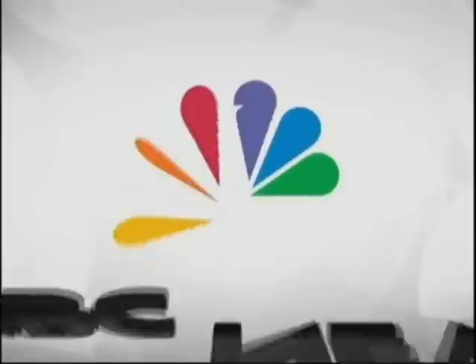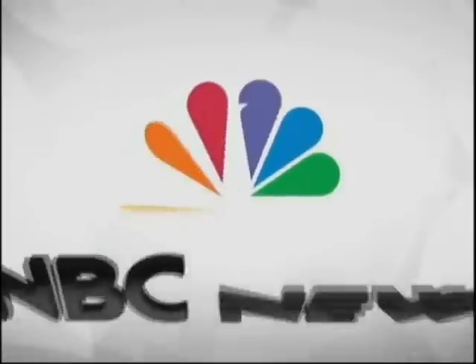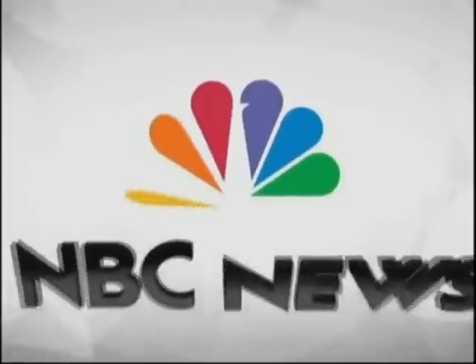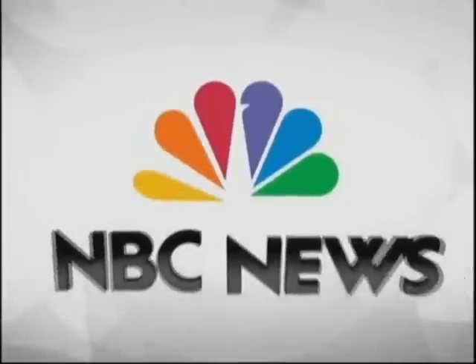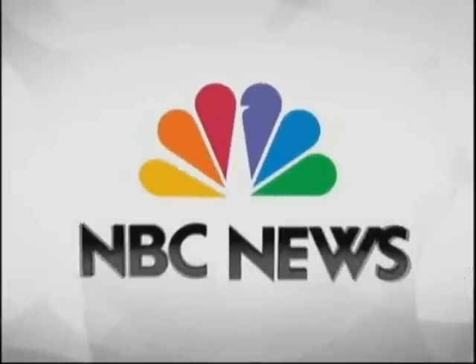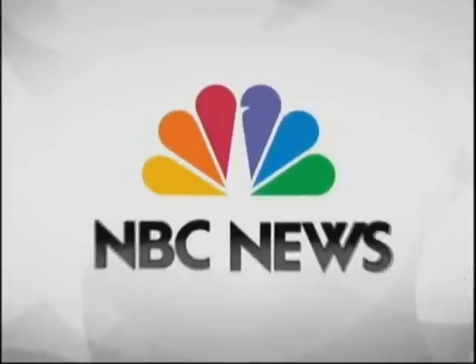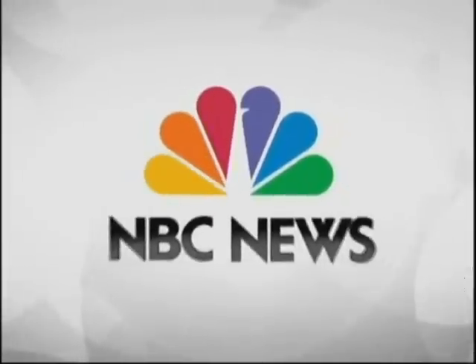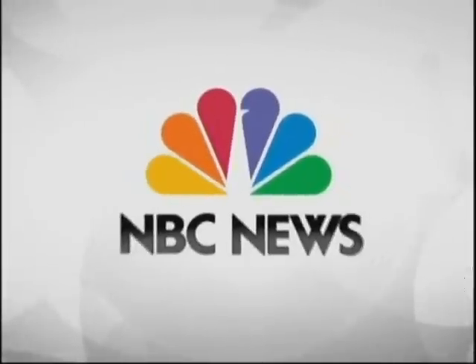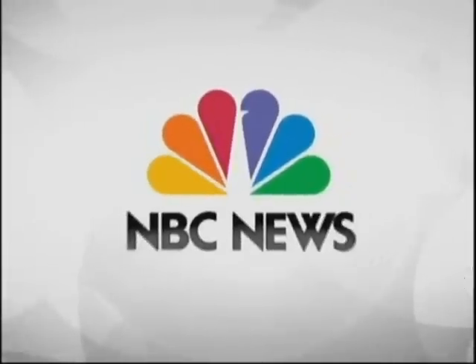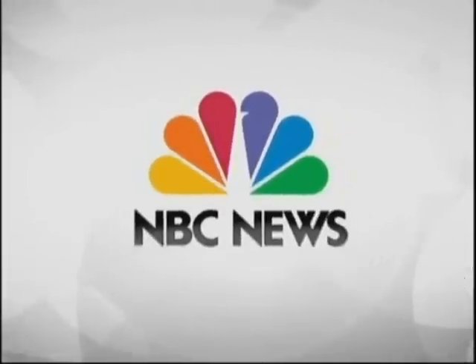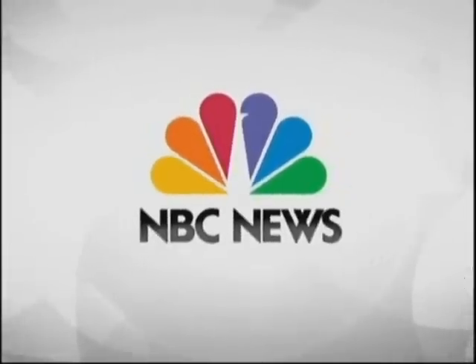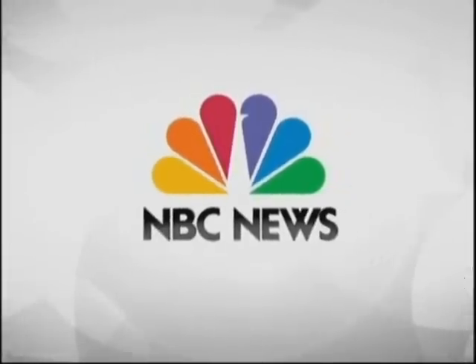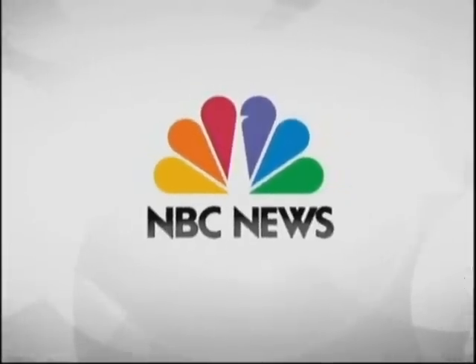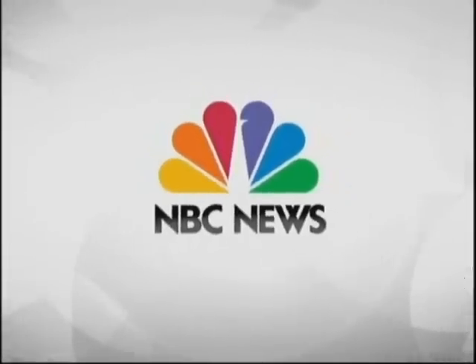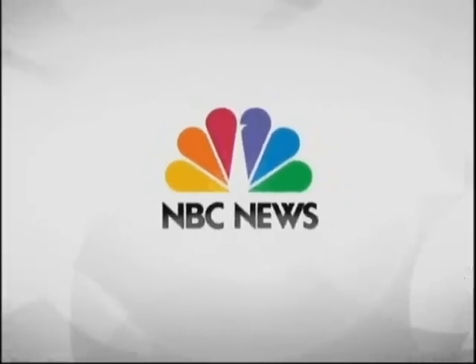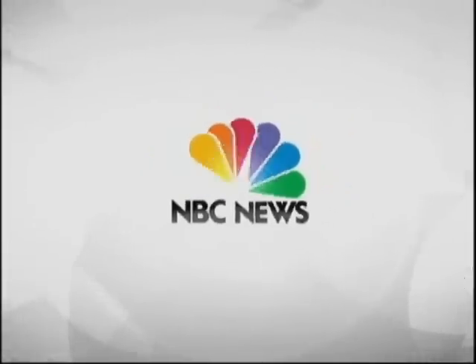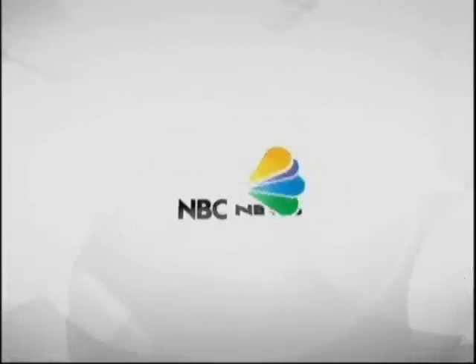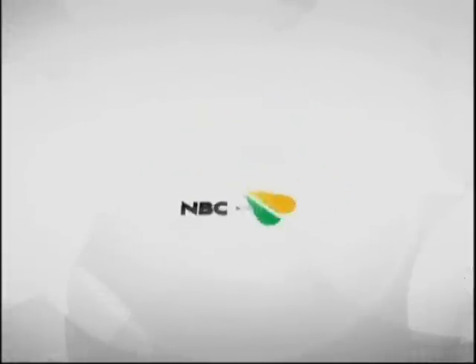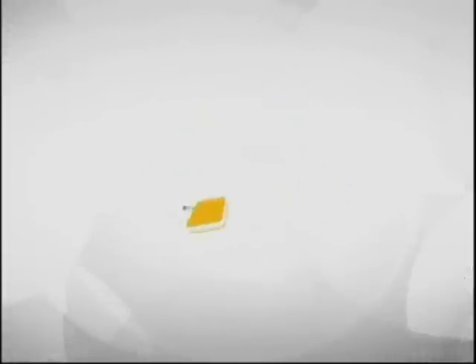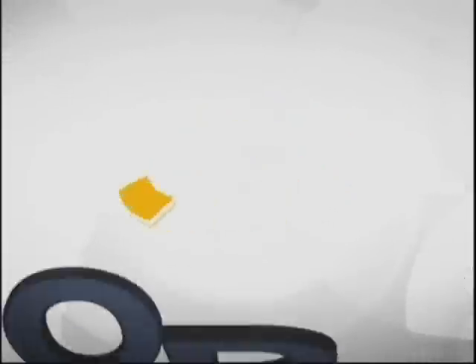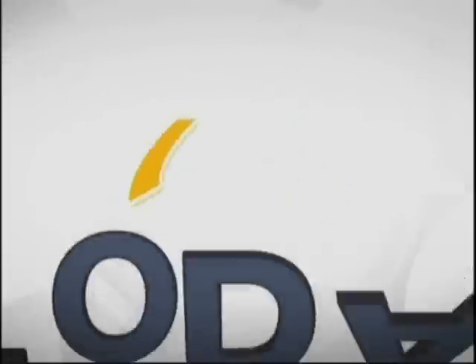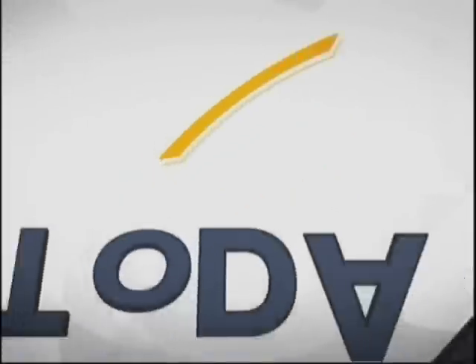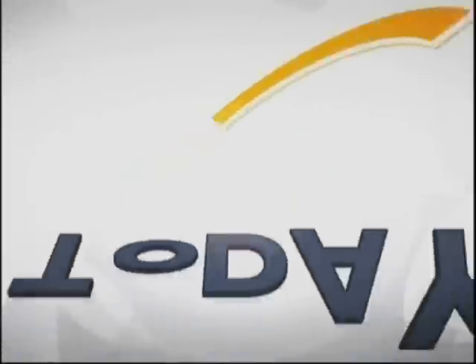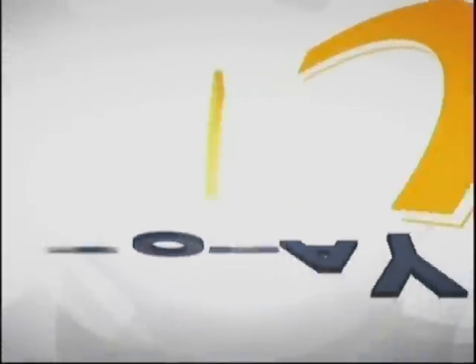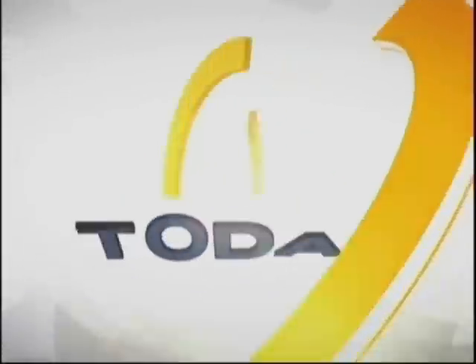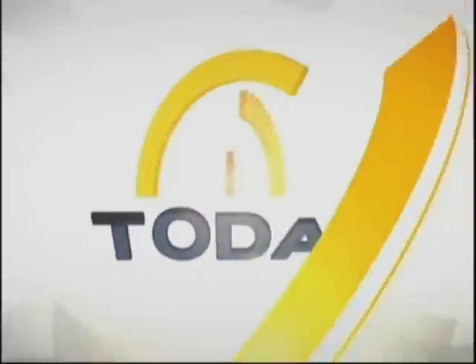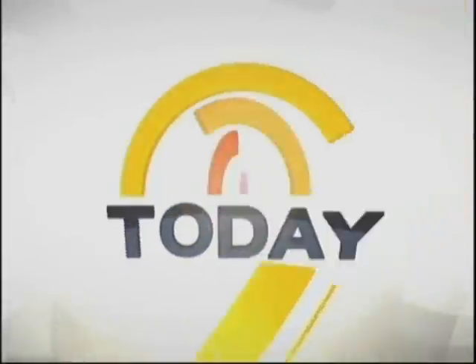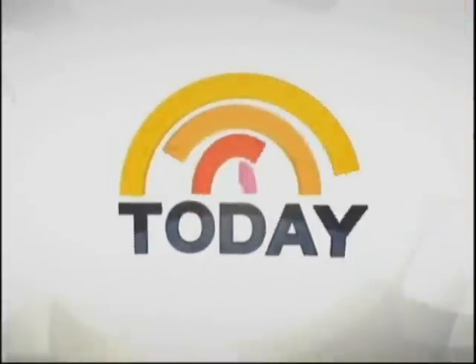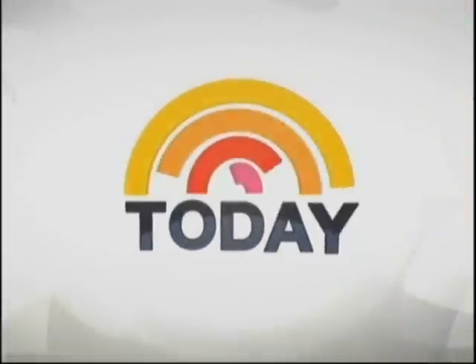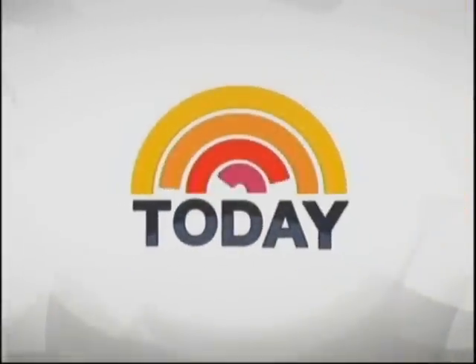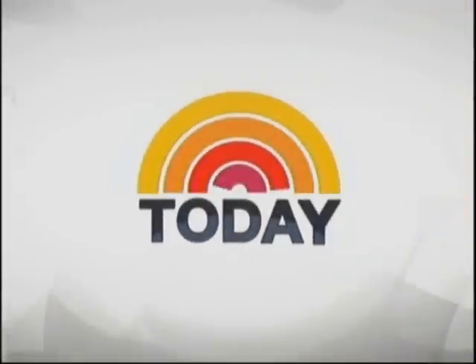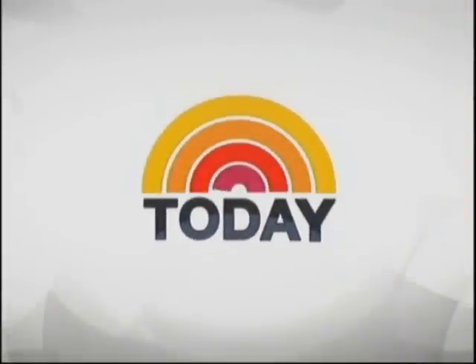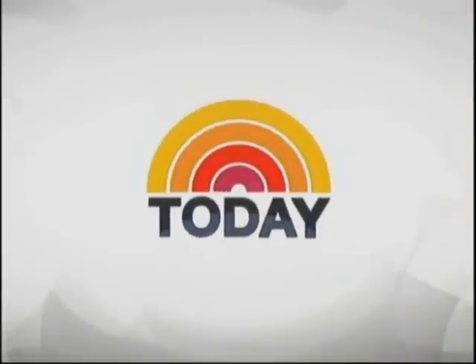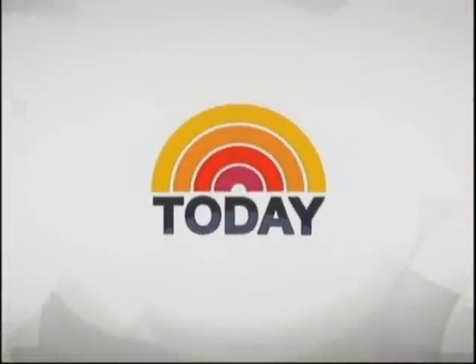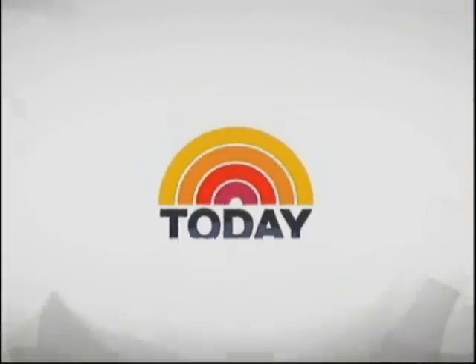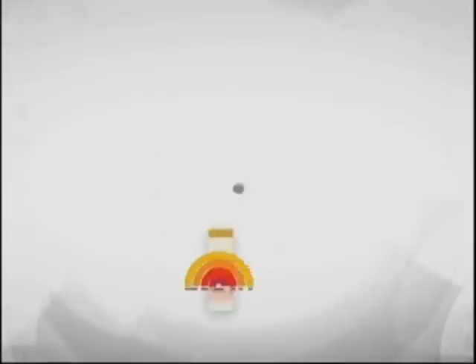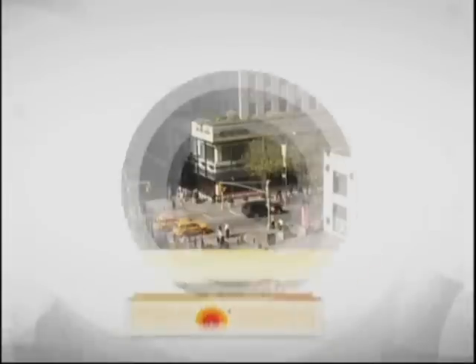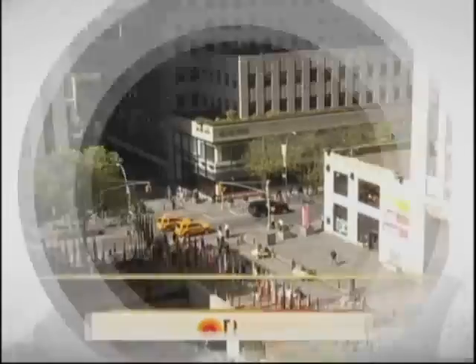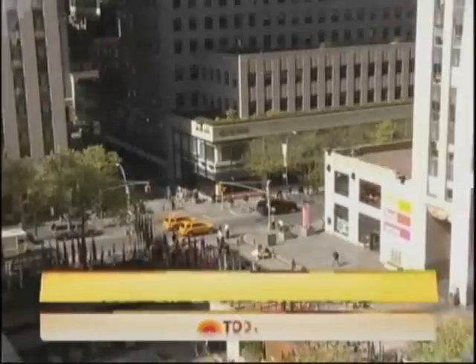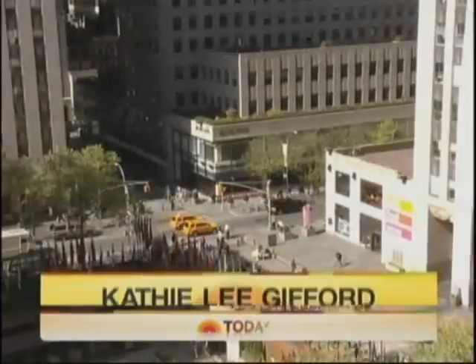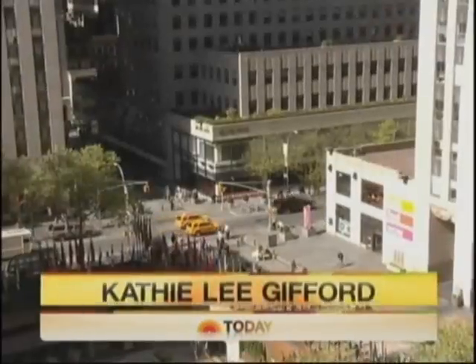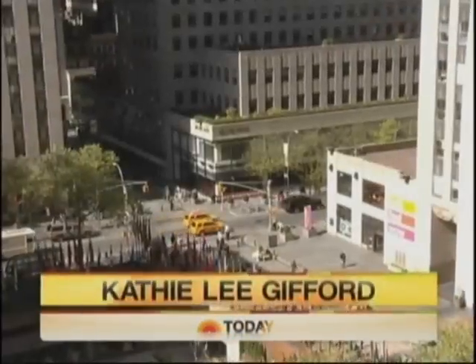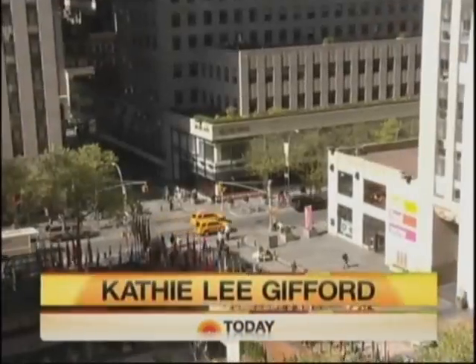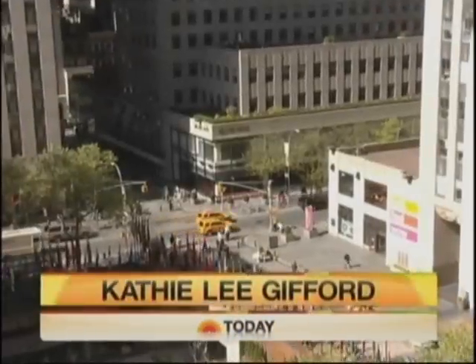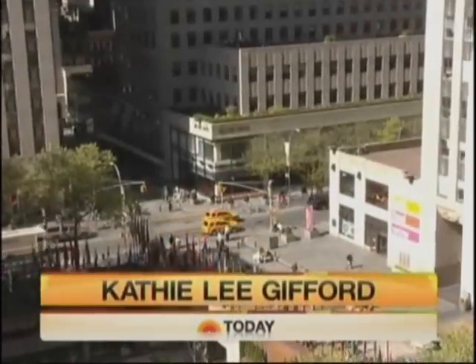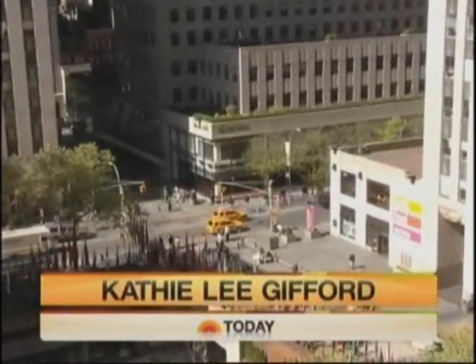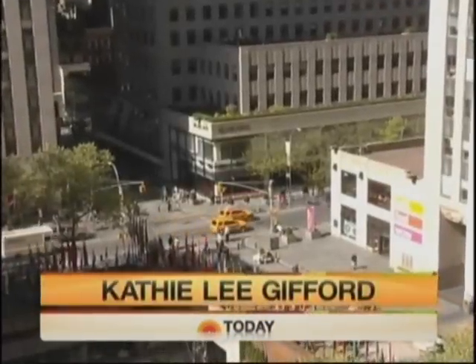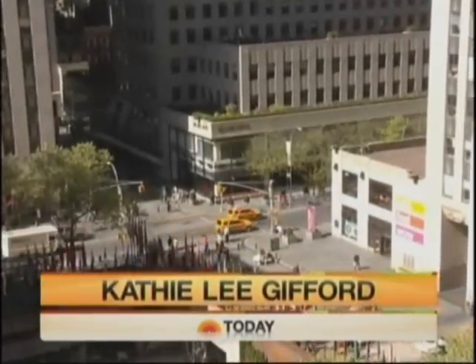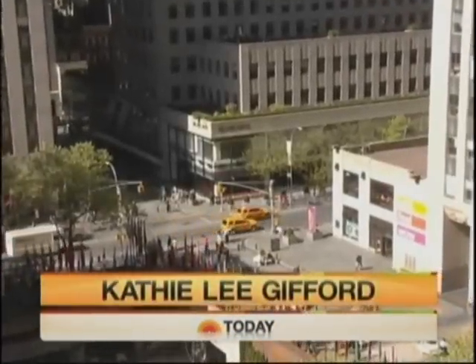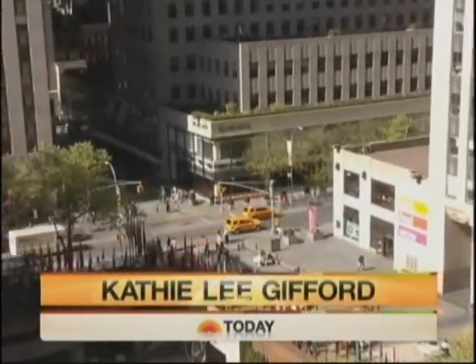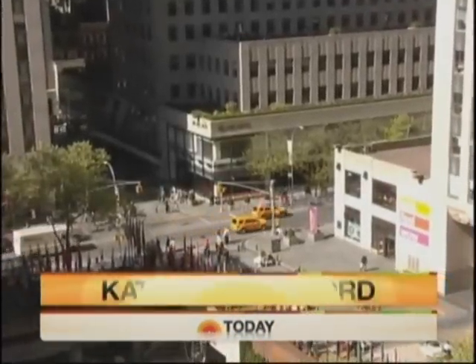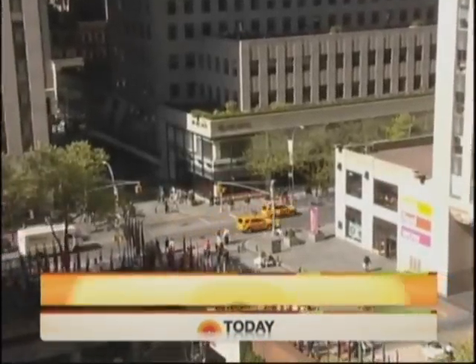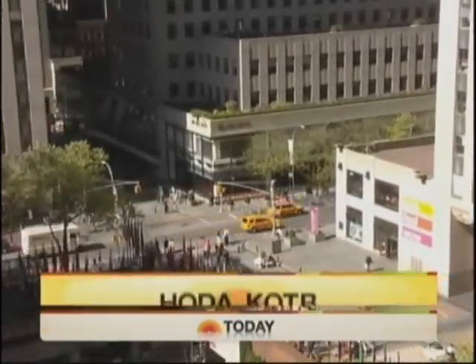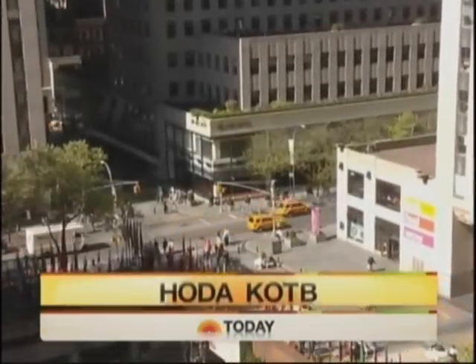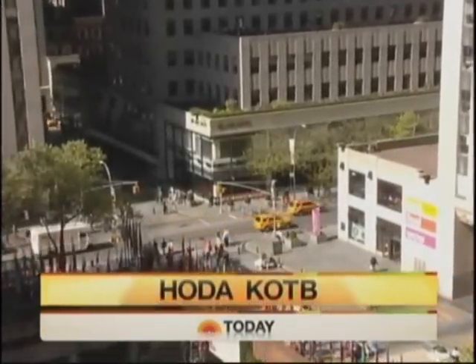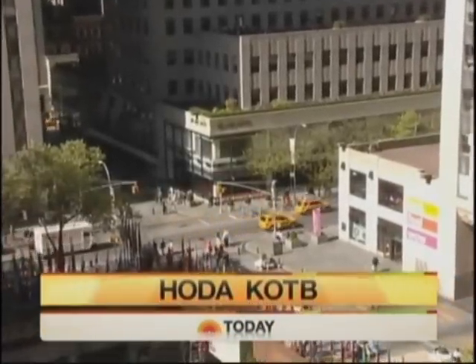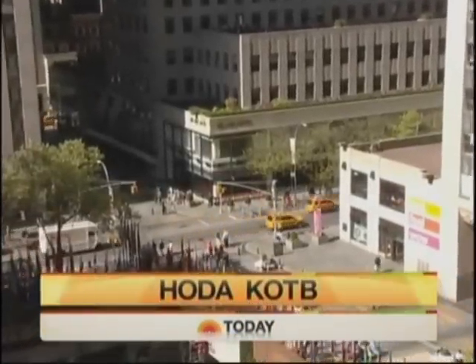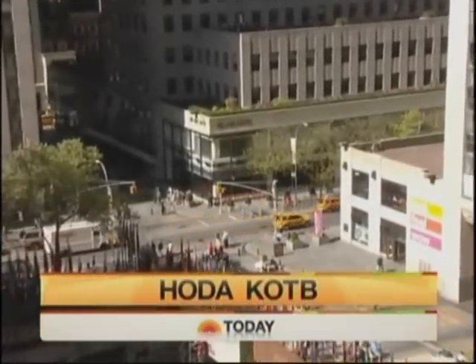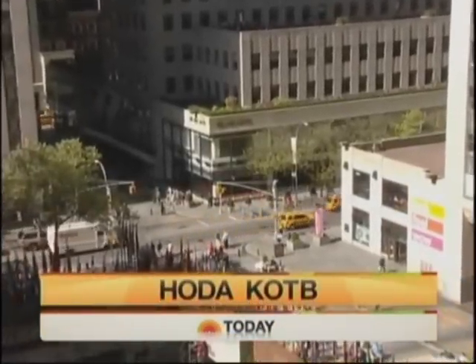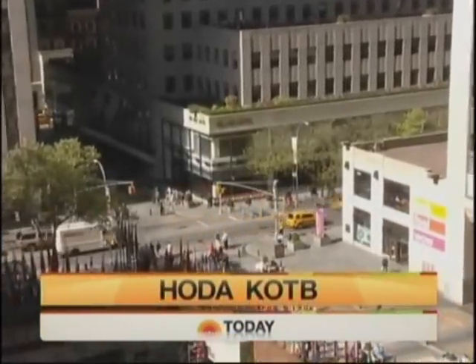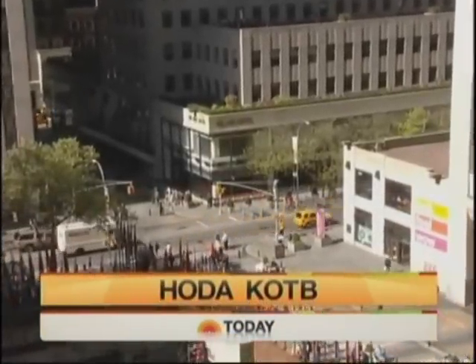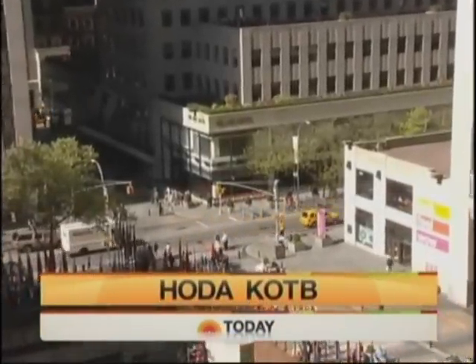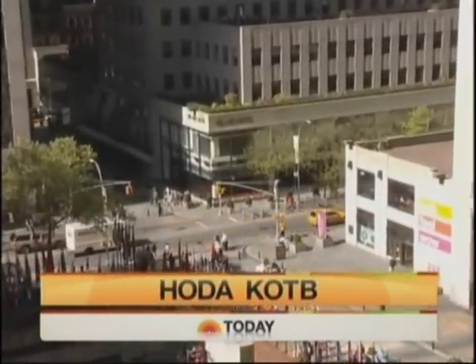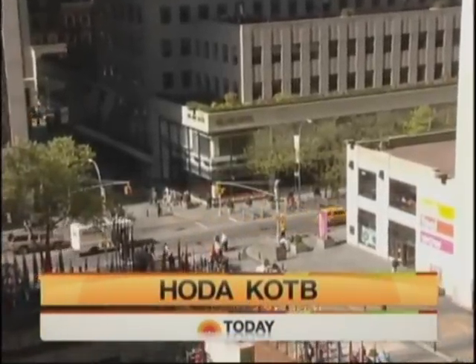From NBC News, this is Today with Kathie Lee Gifford and Hoda Kotb.